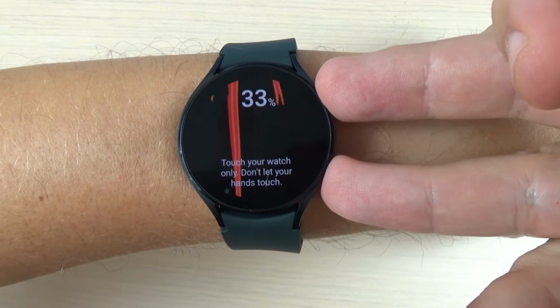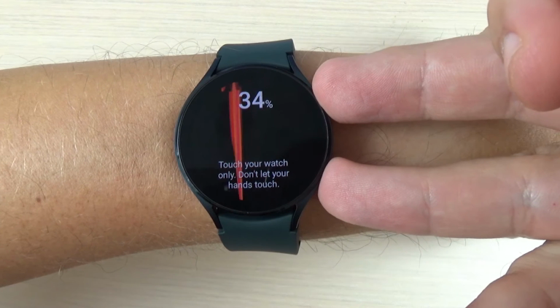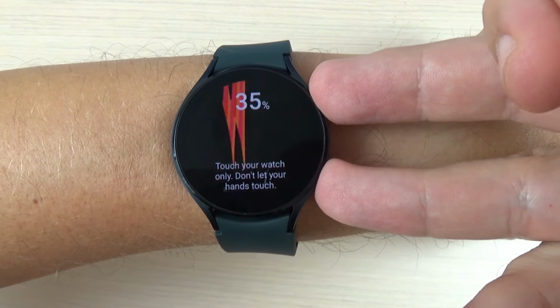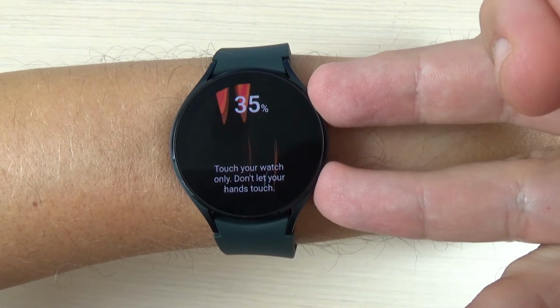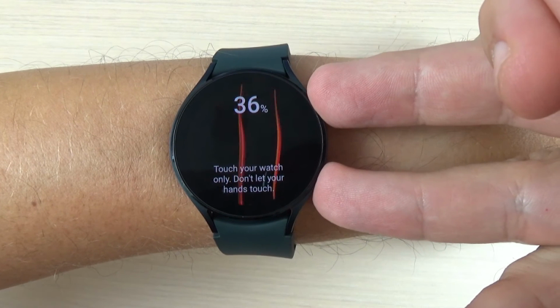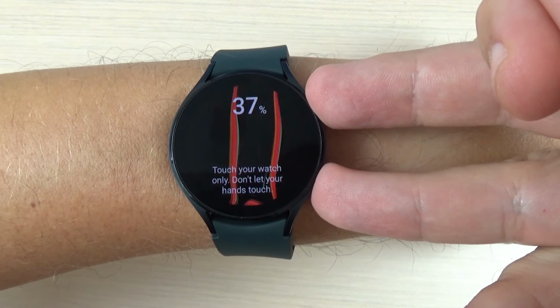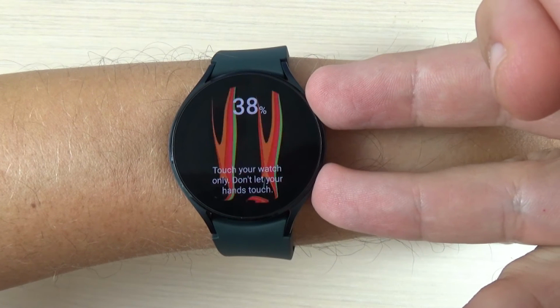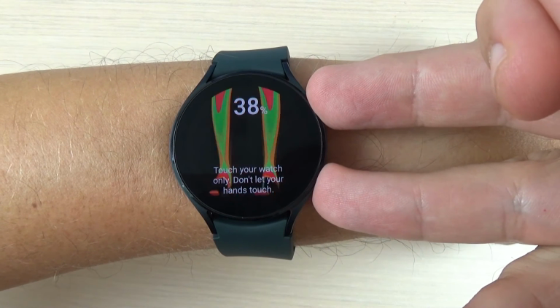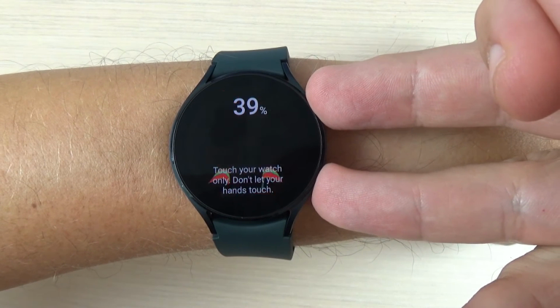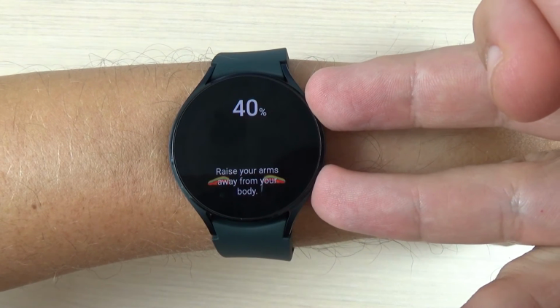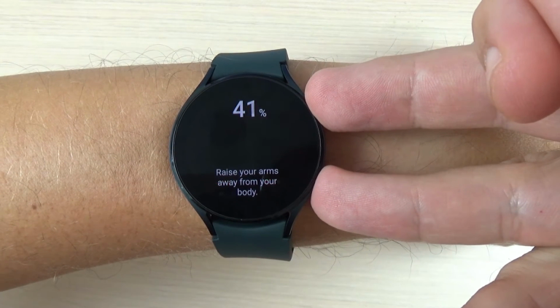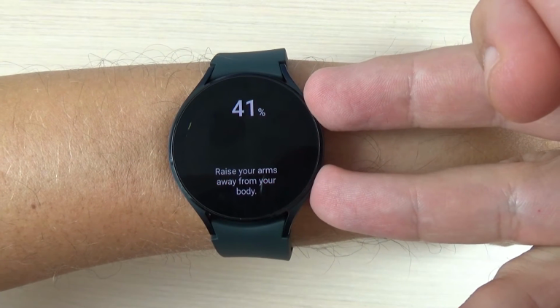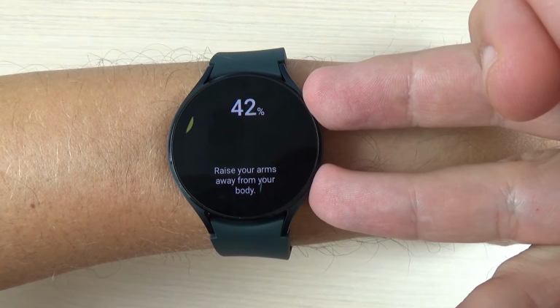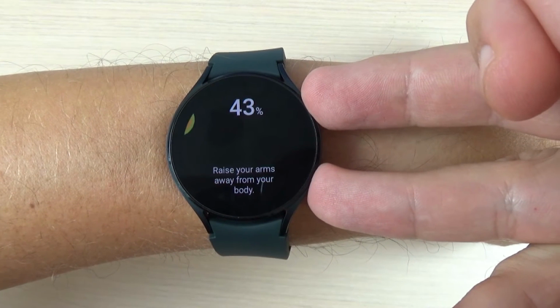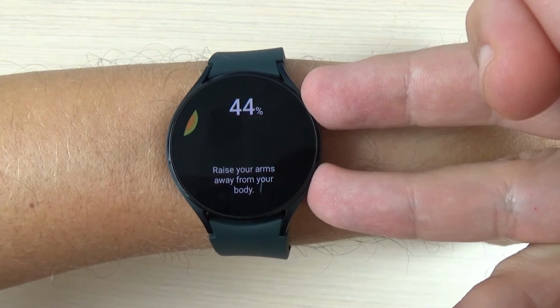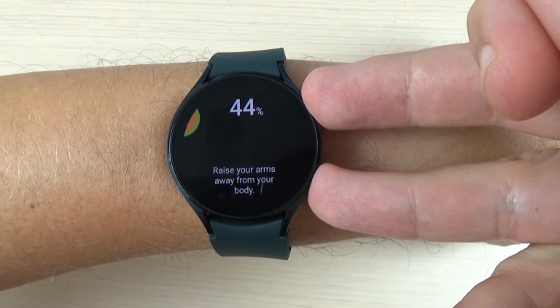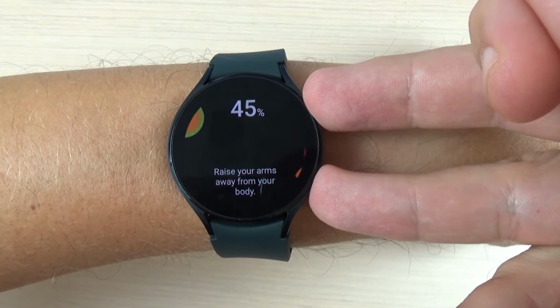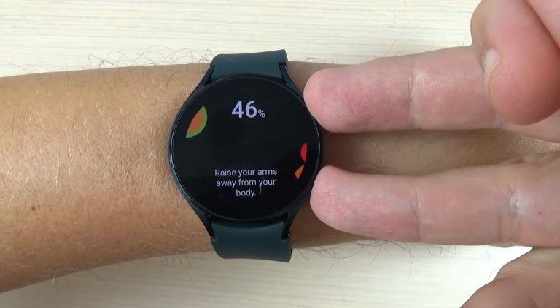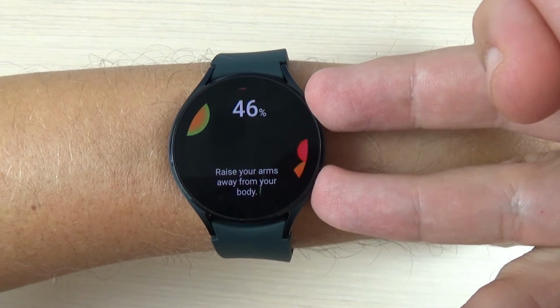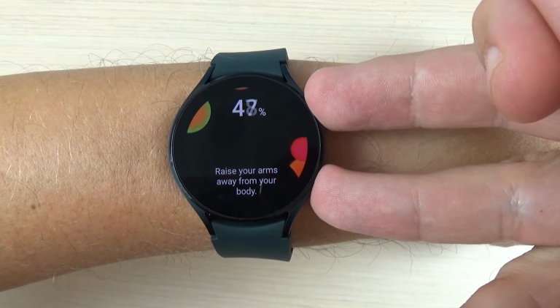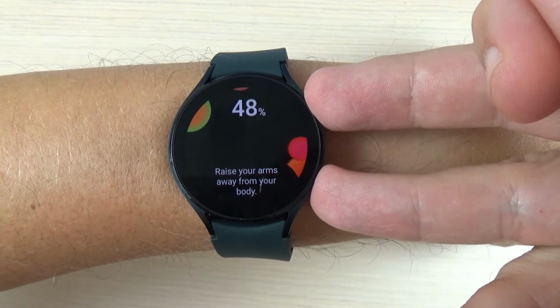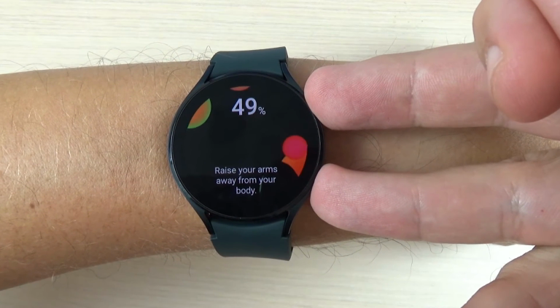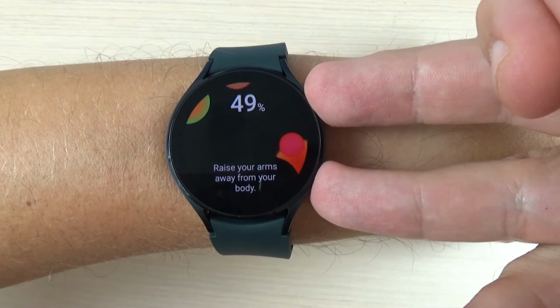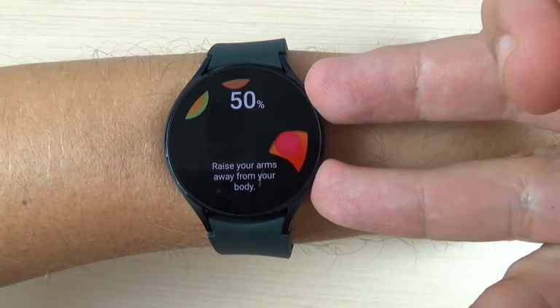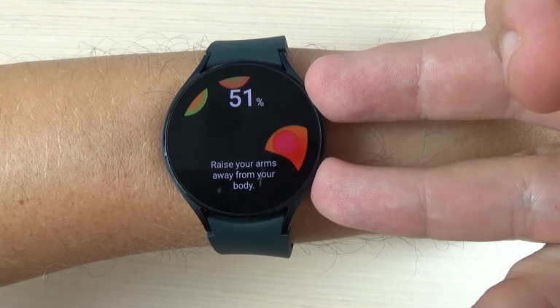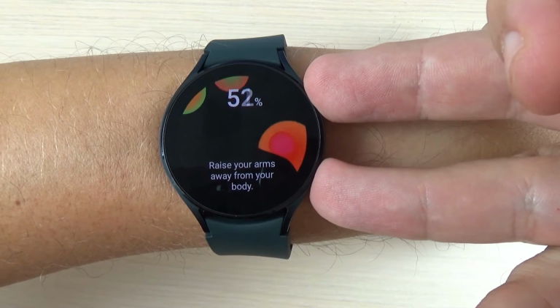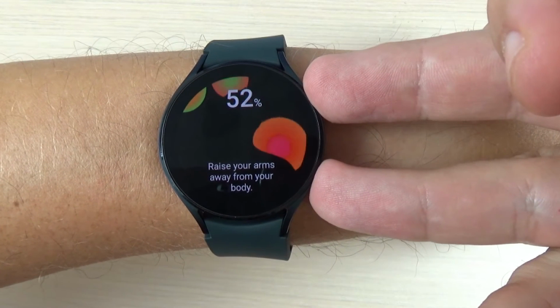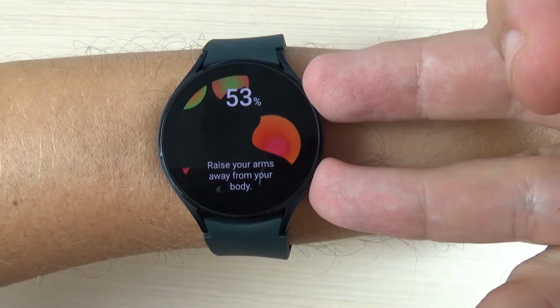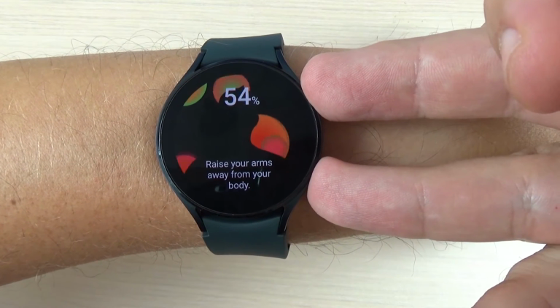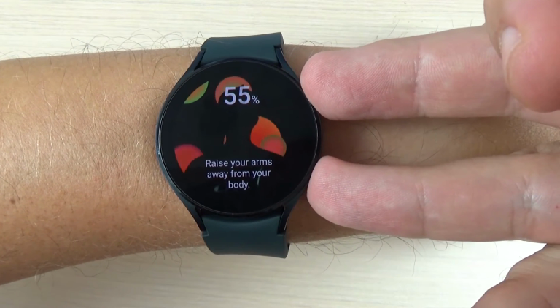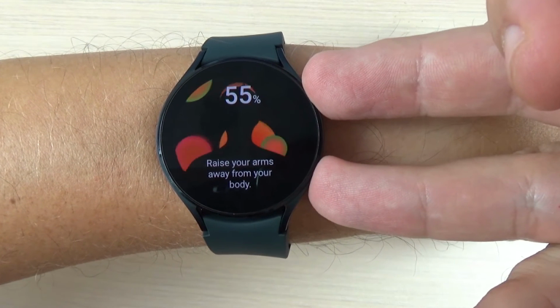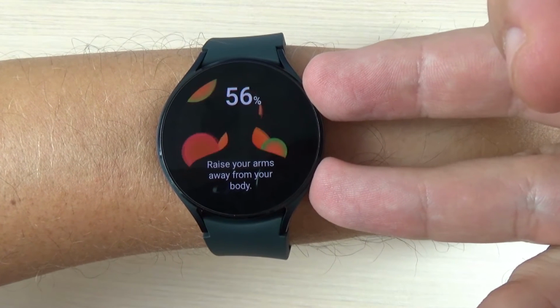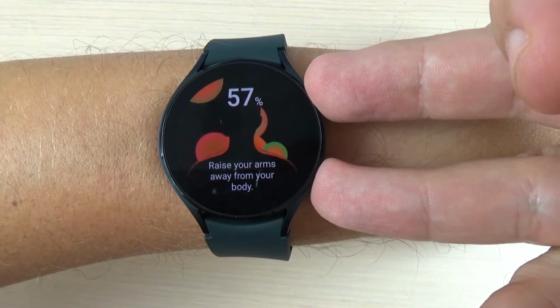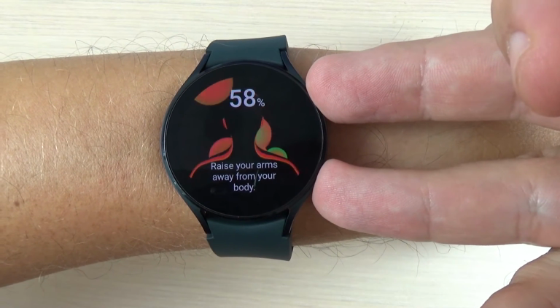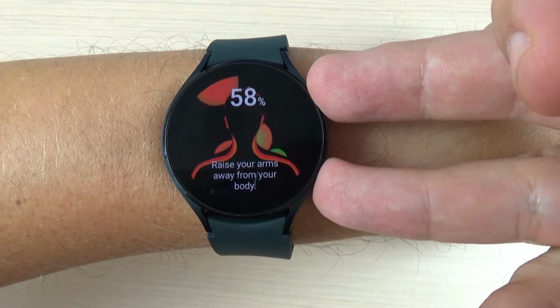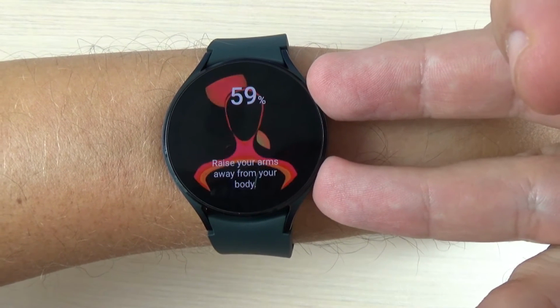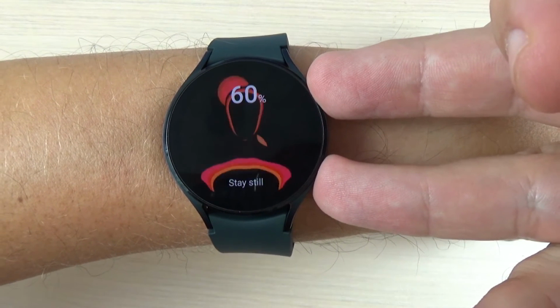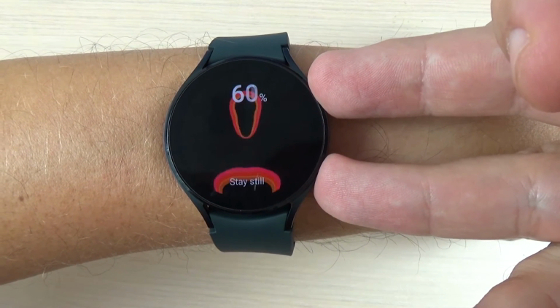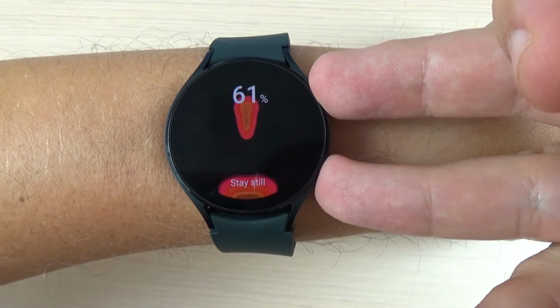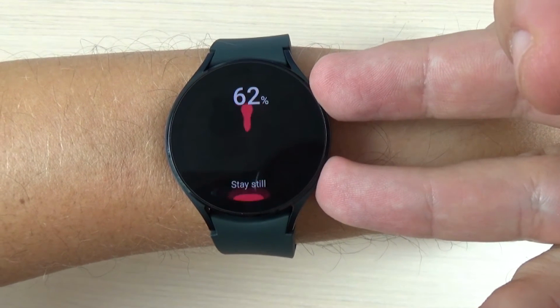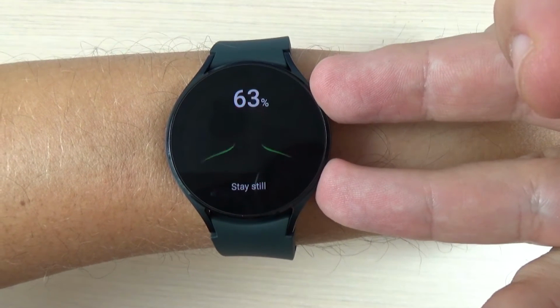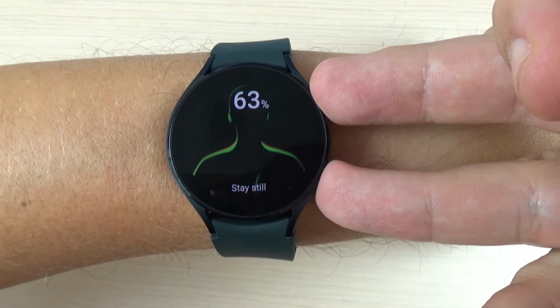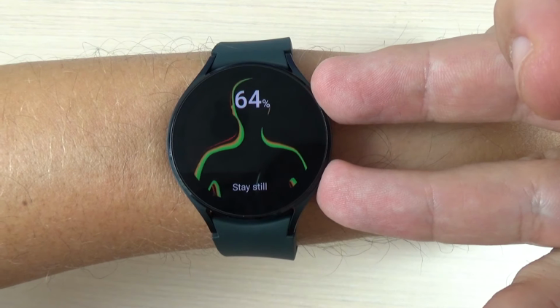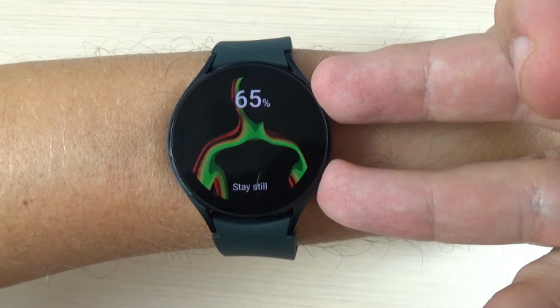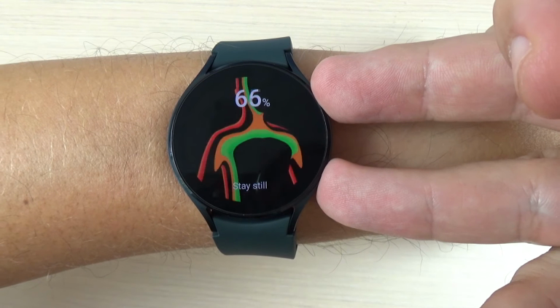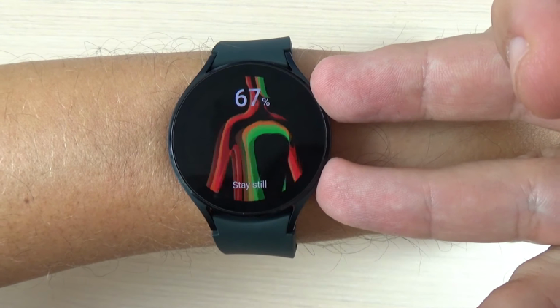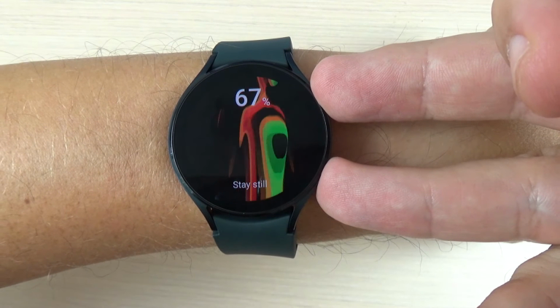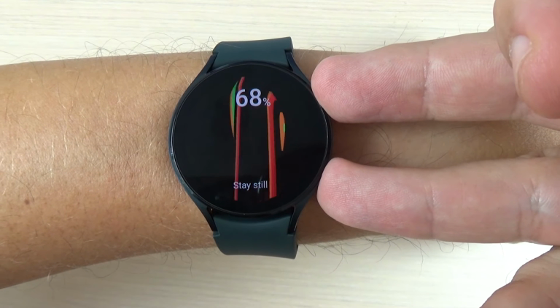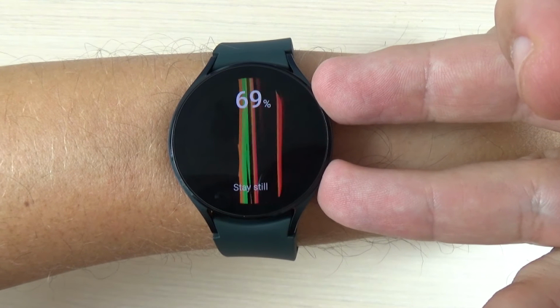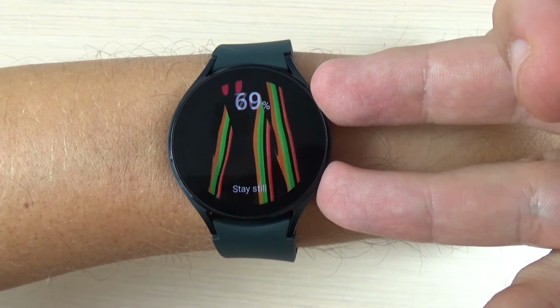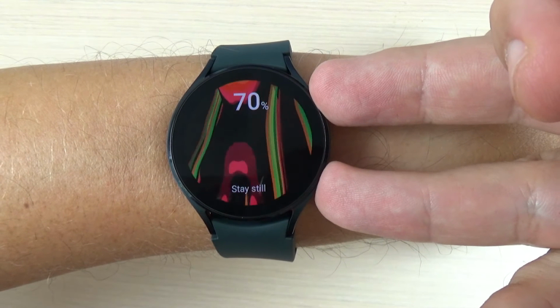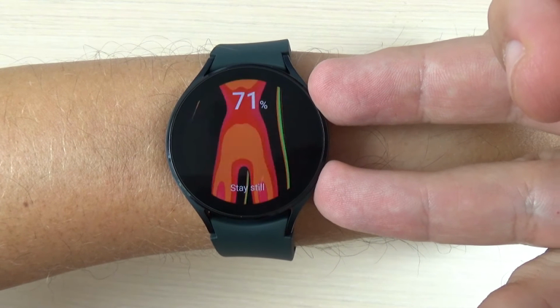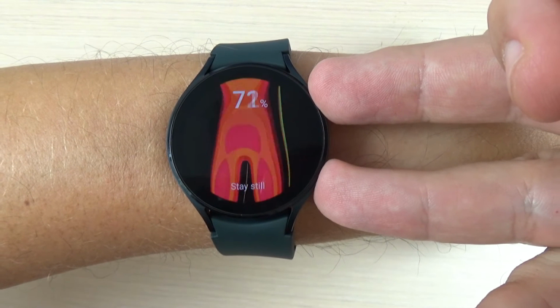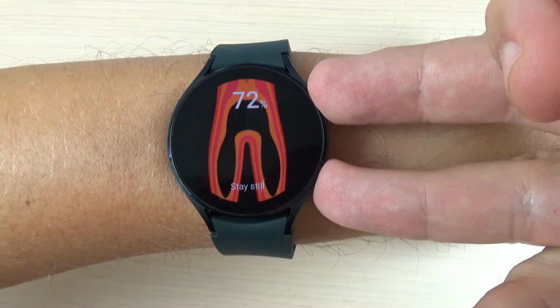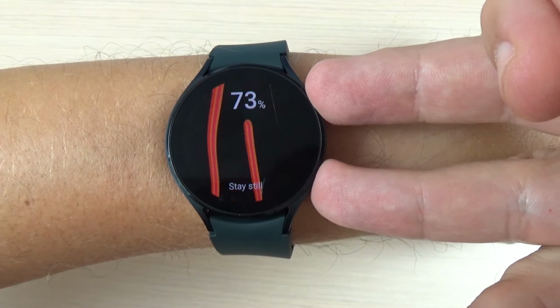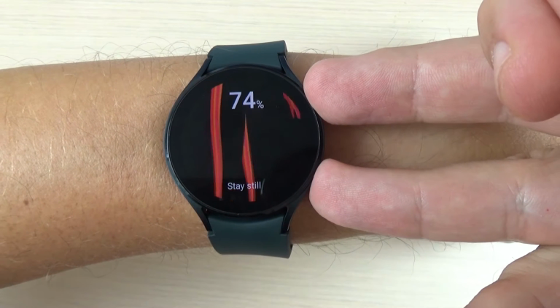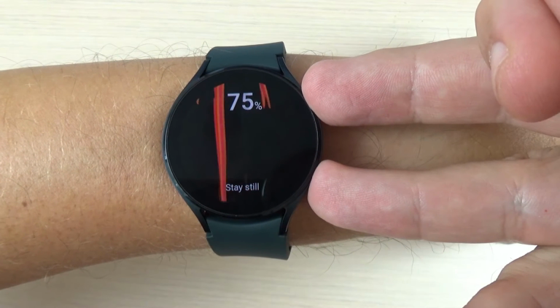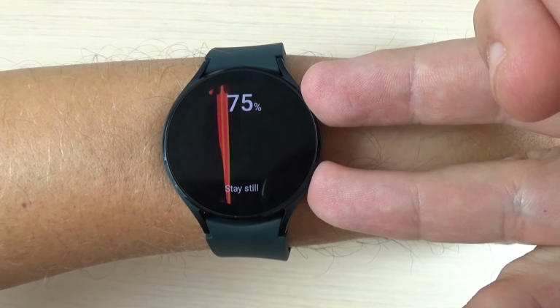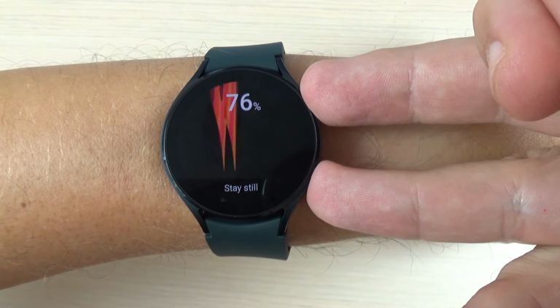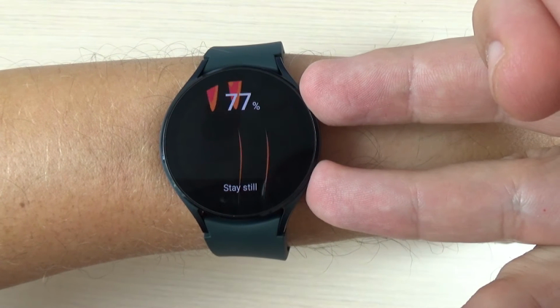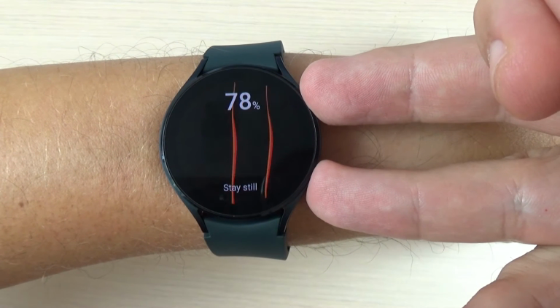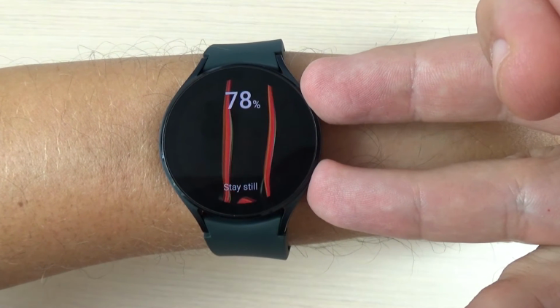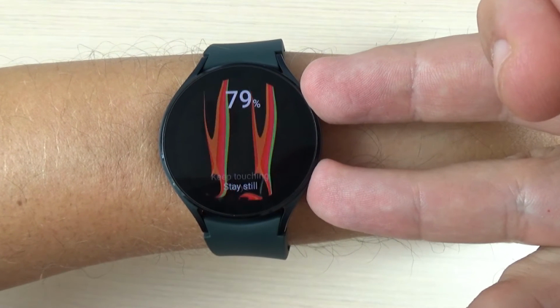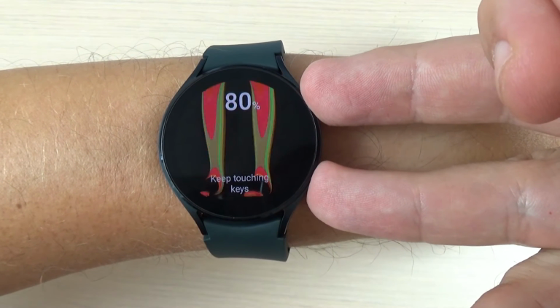Hi guys, in this tutorial I will show you how to measure the body composition on your watch. So let's do it.